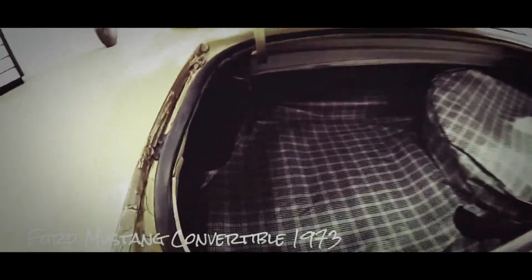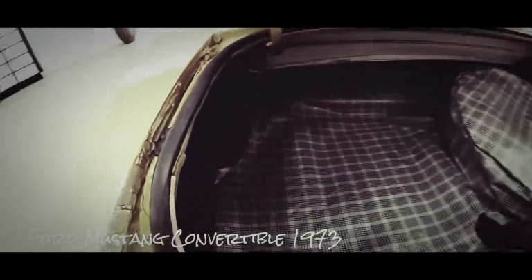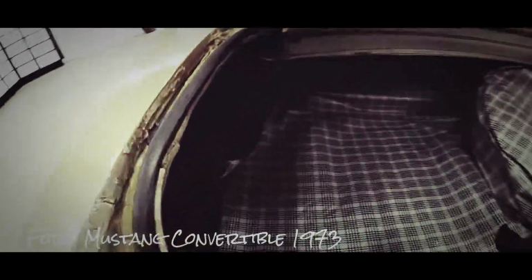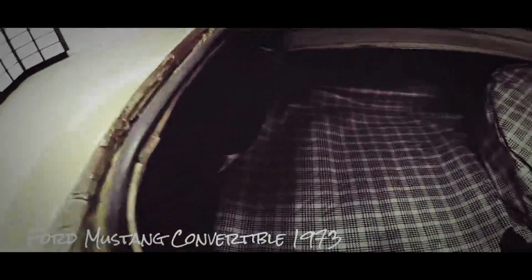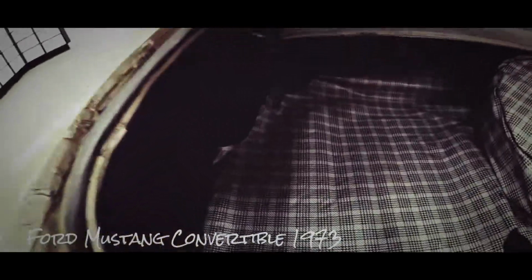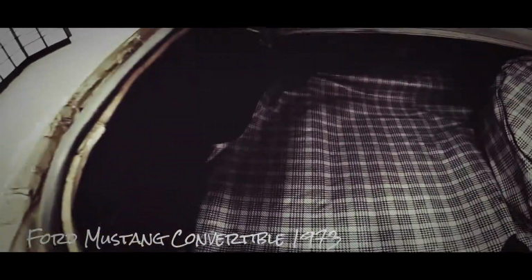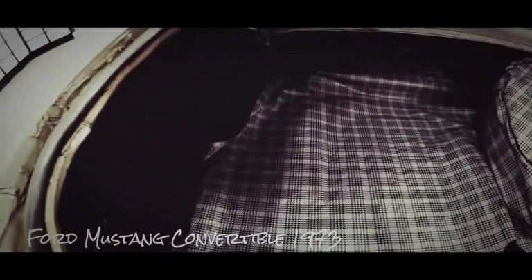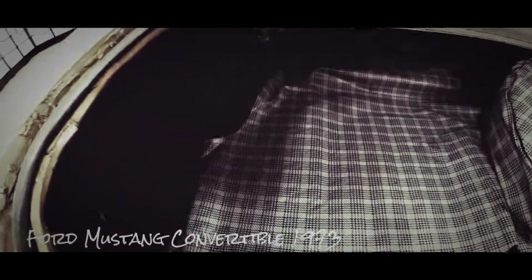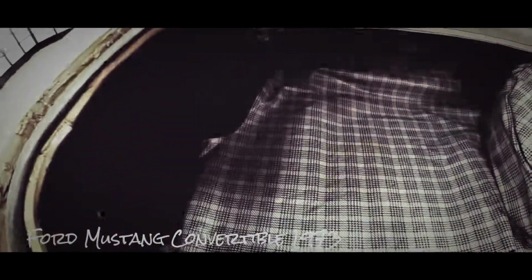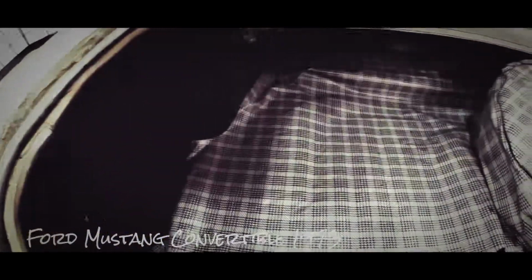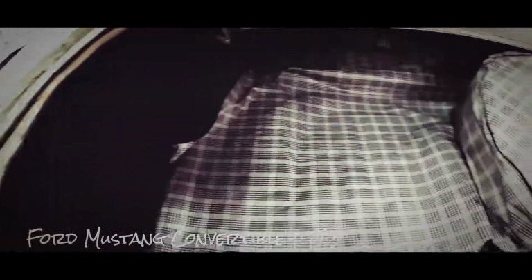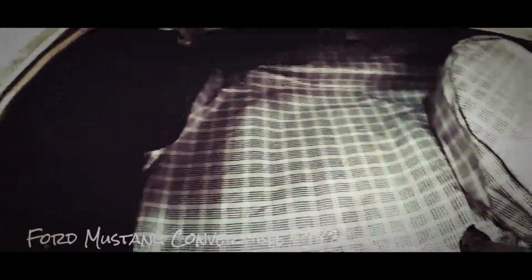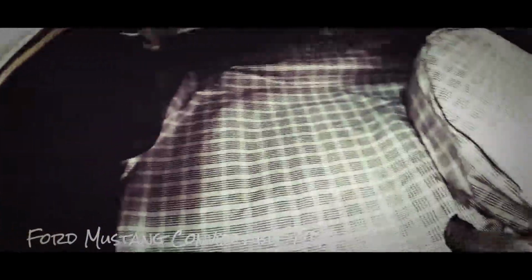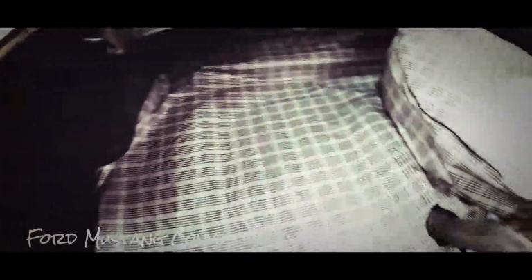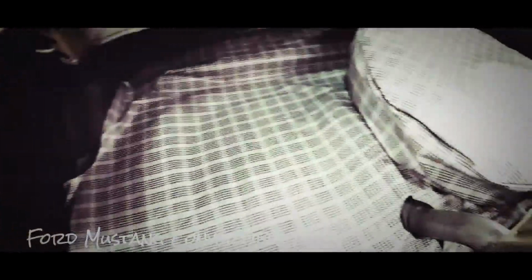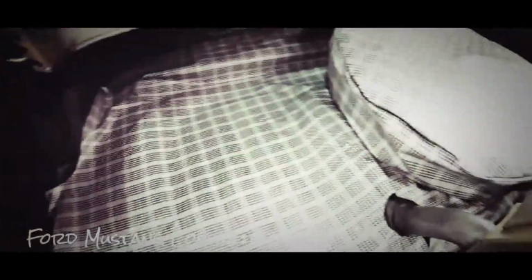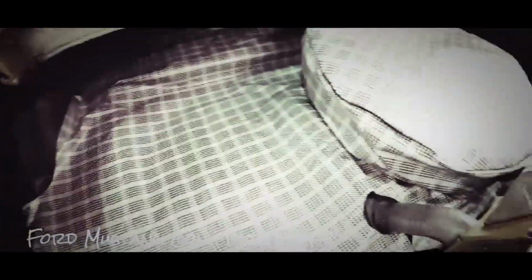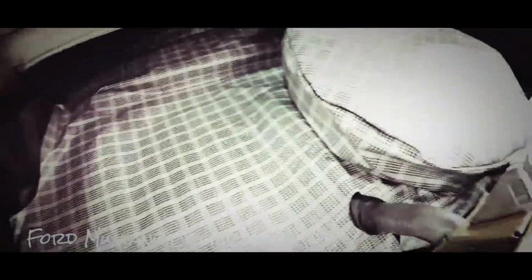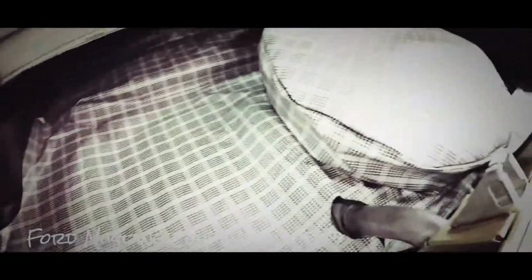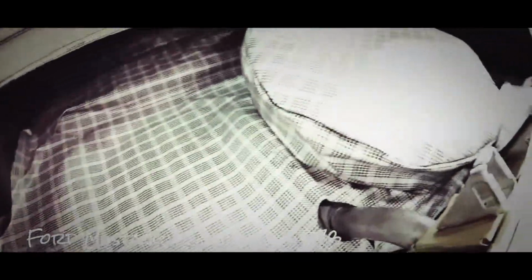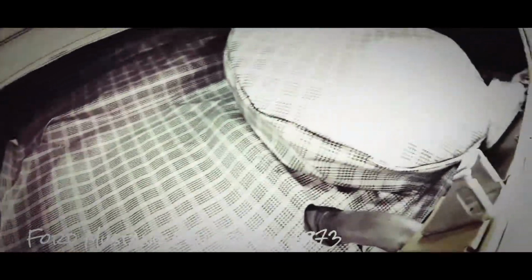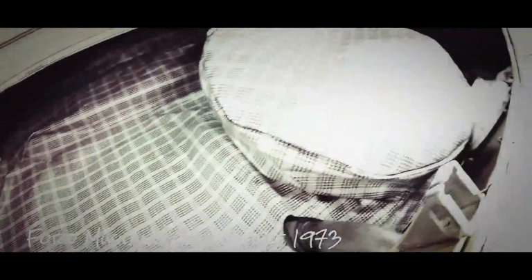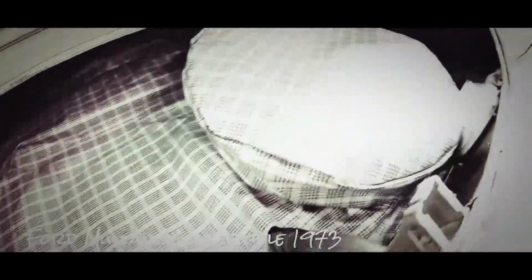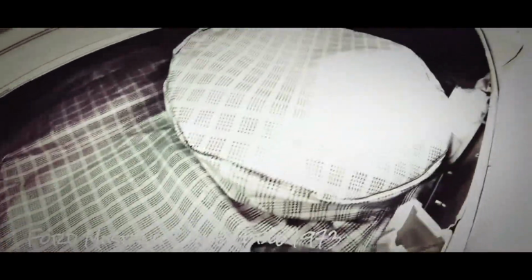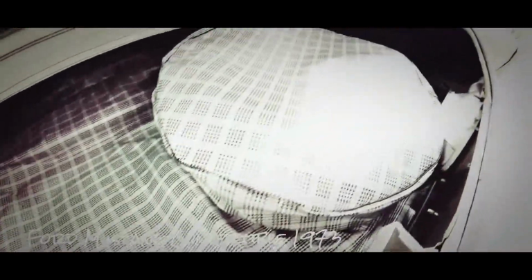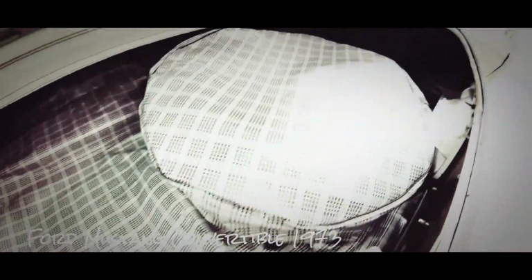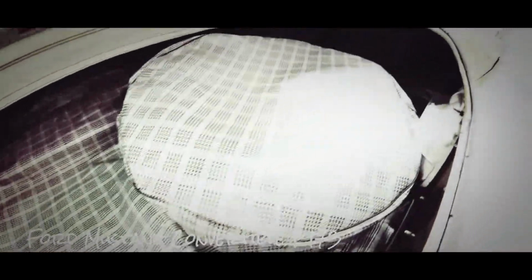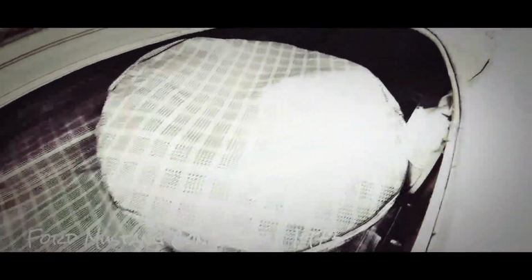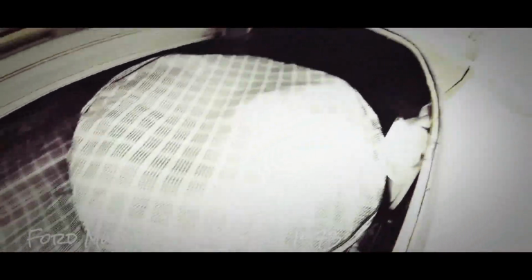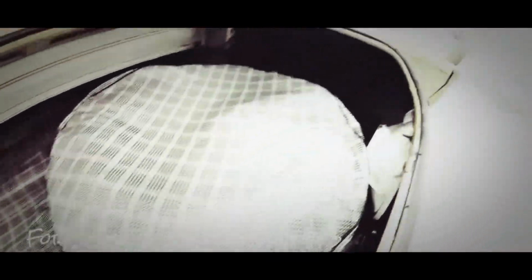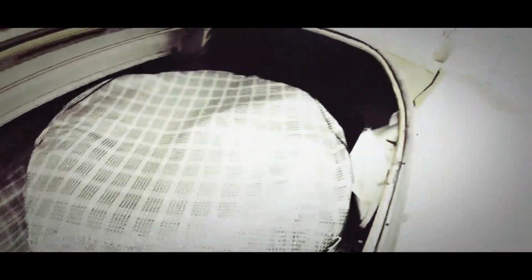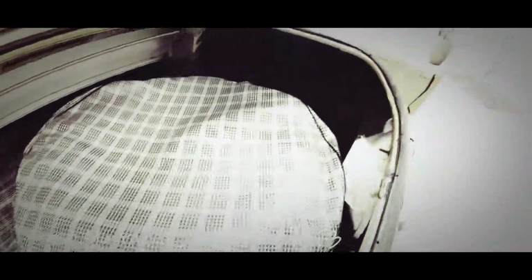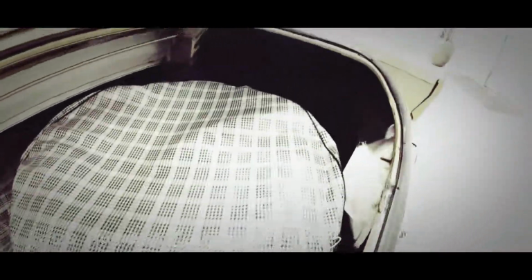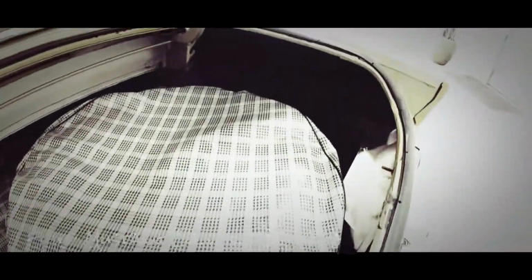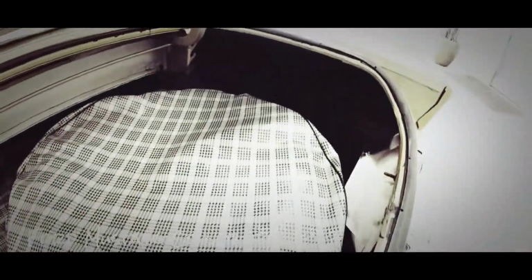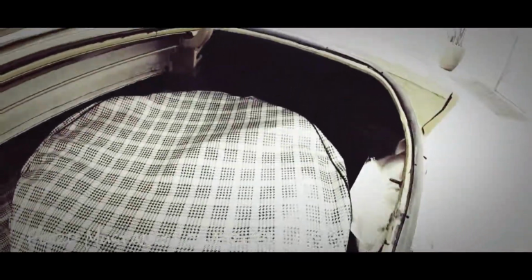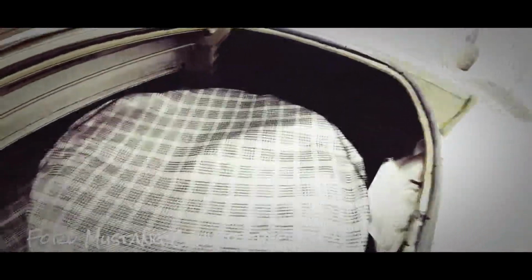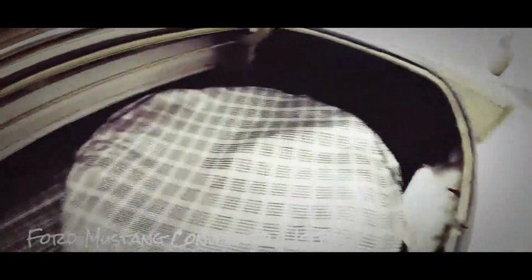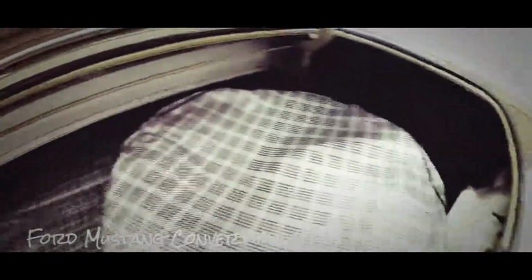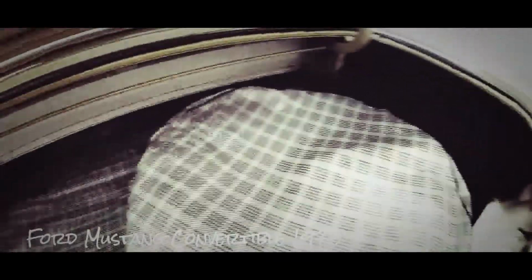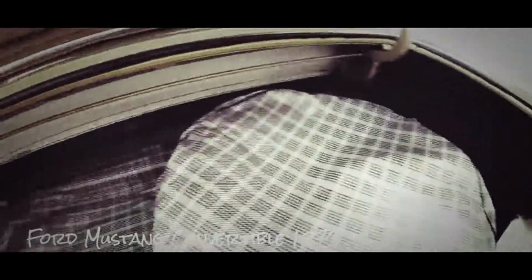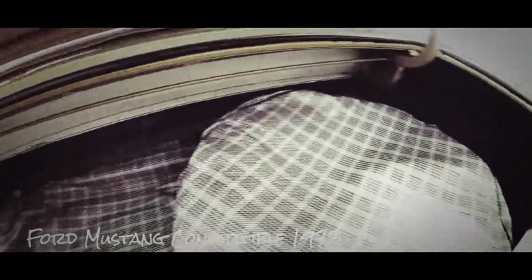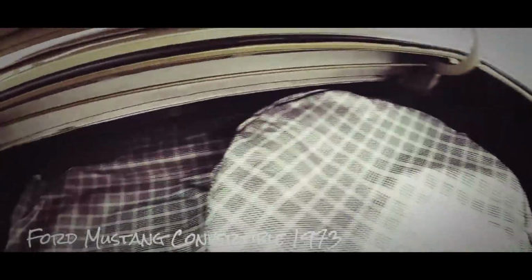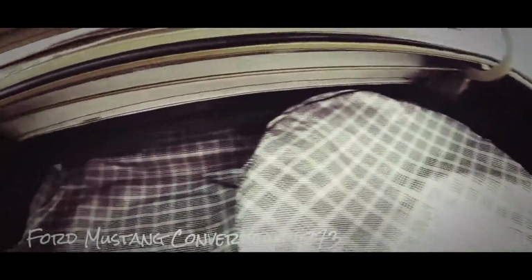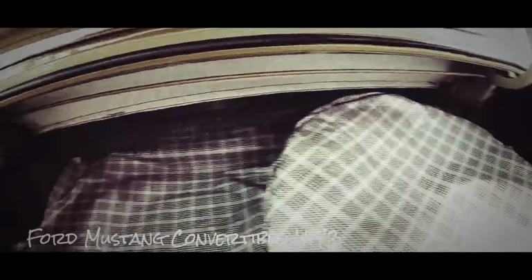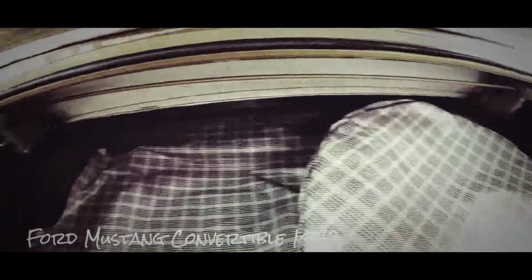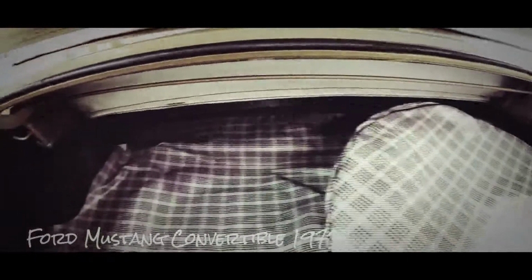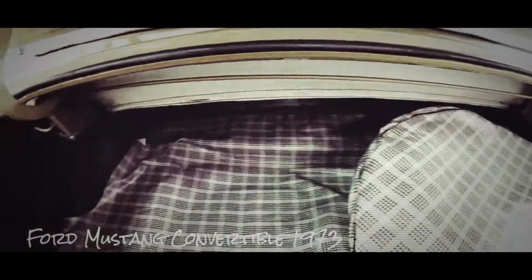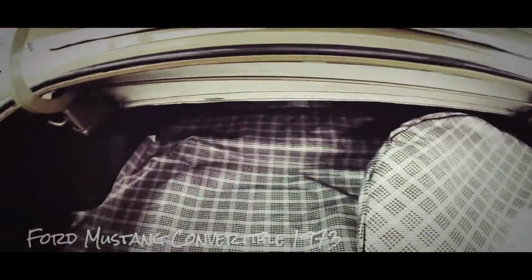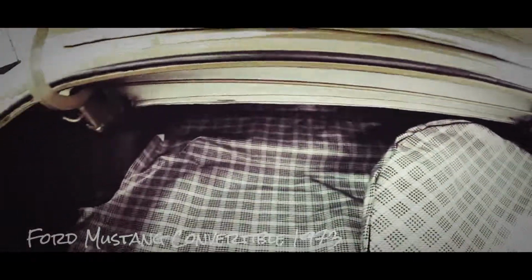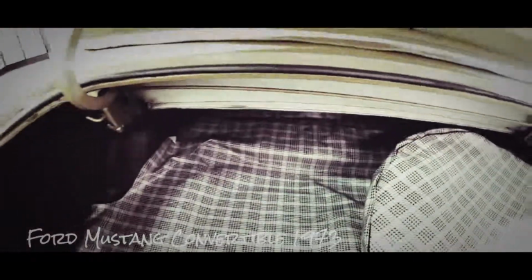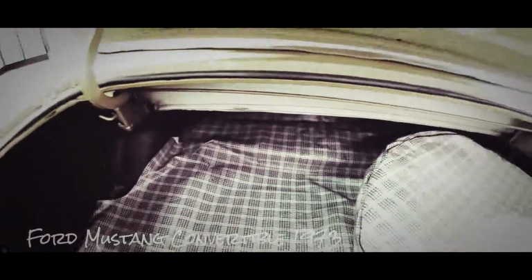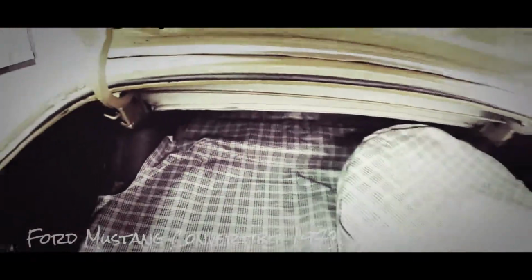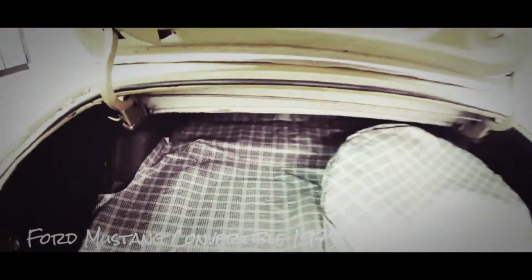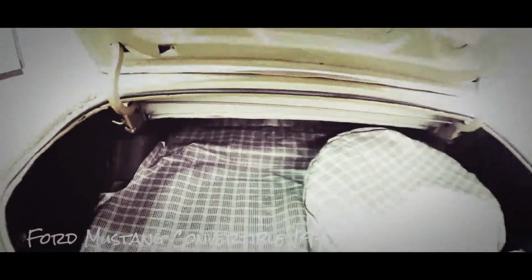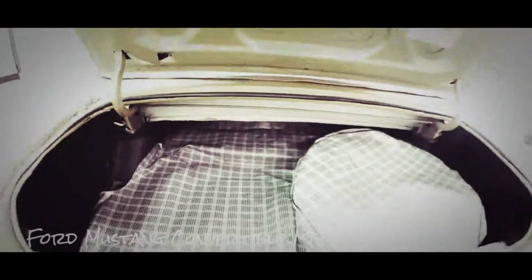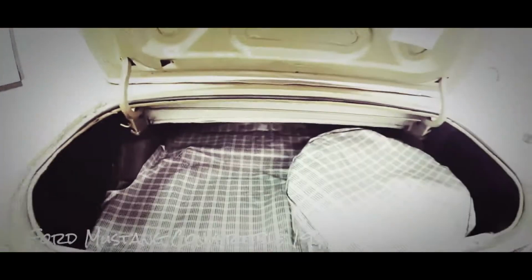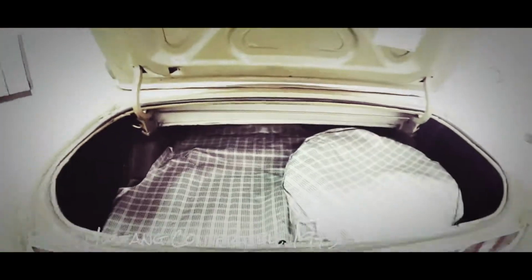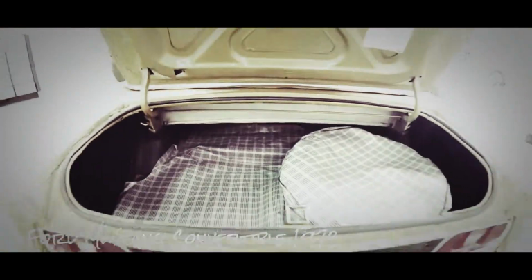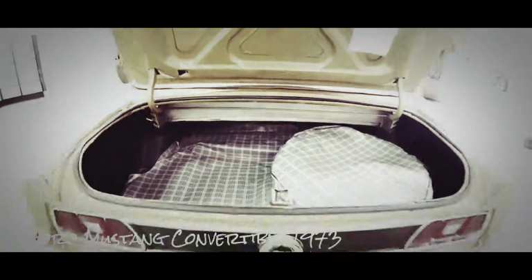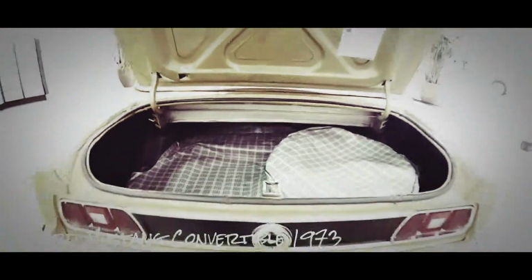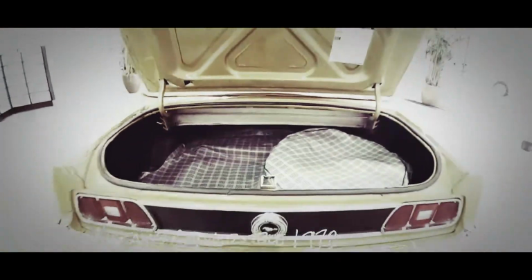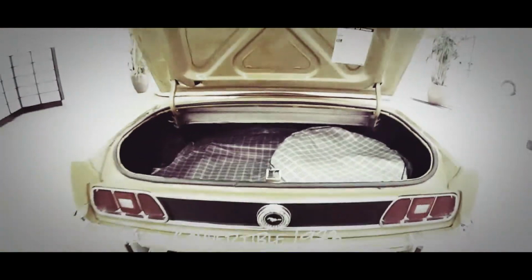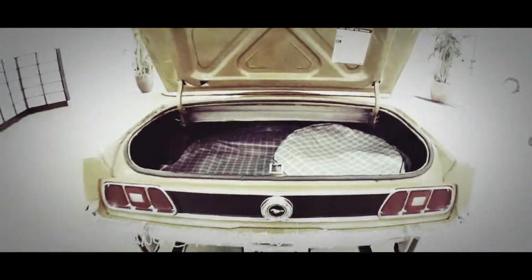Here's a view of the trunk. It is important to note that there is no rust on this vehicle. It does have the original Ford houndstooth mats and spare tire cover.